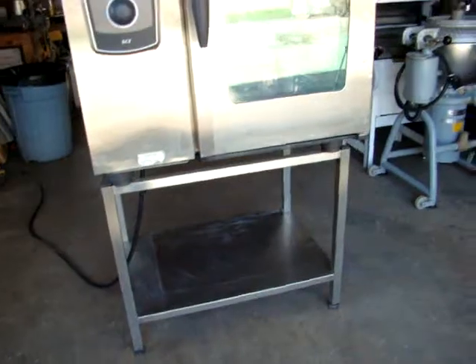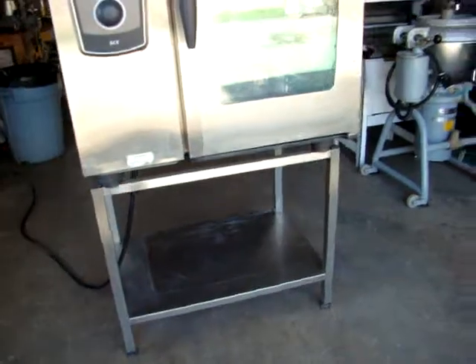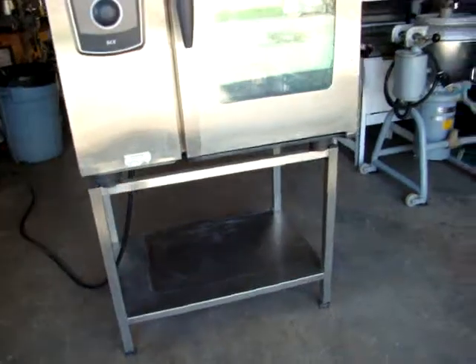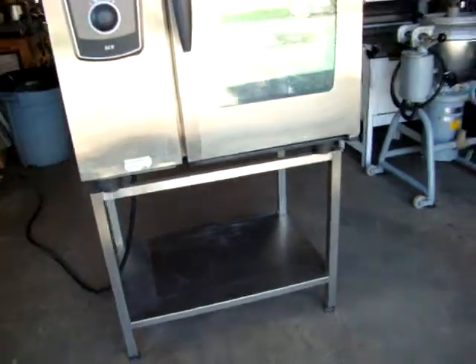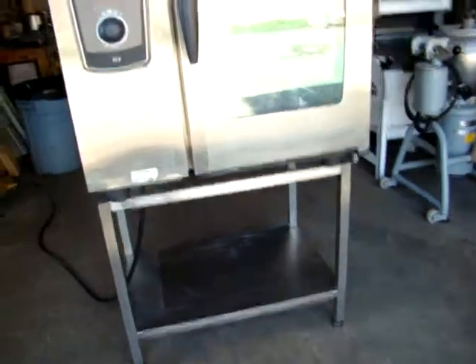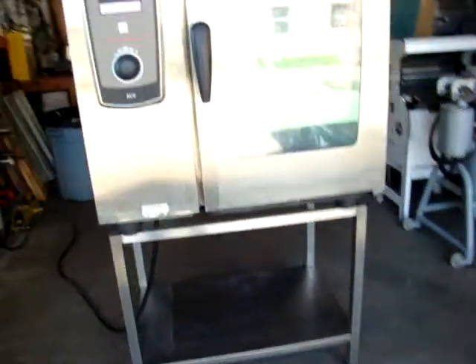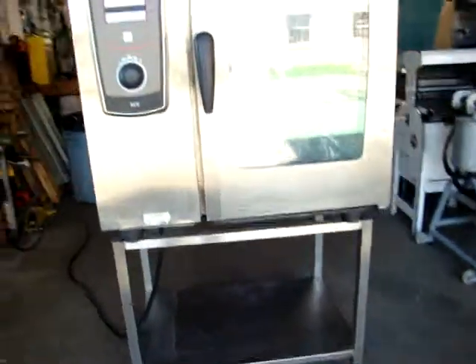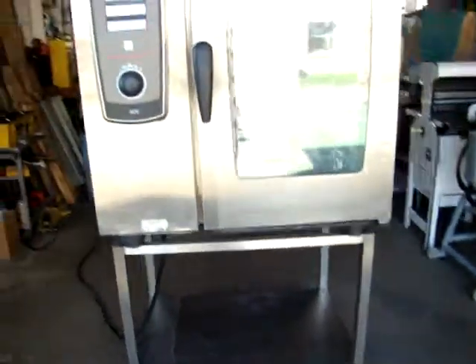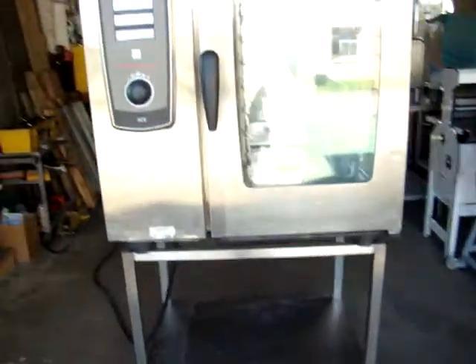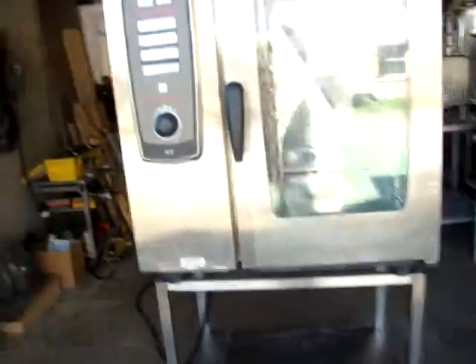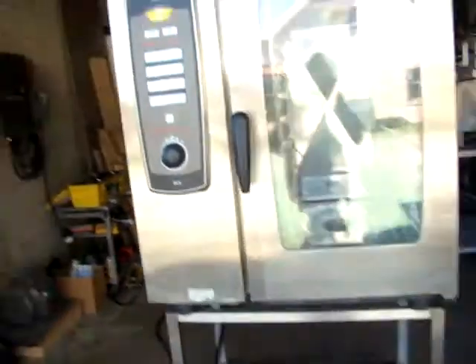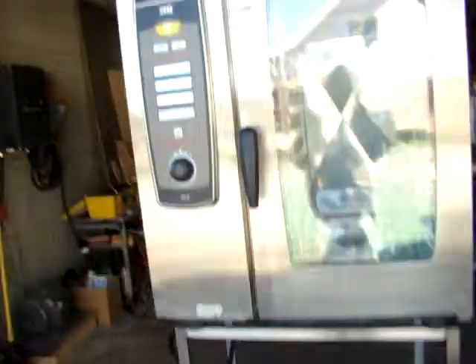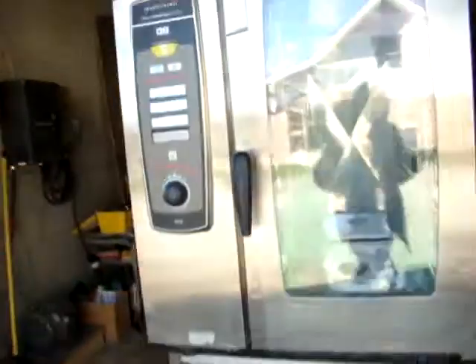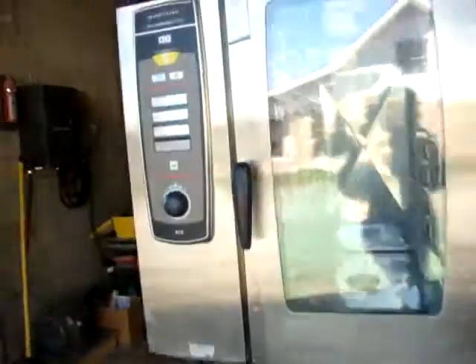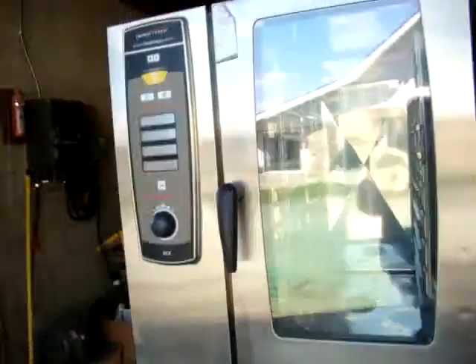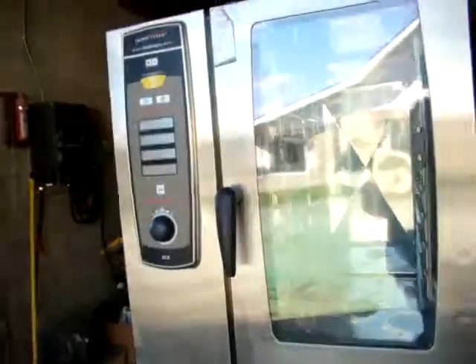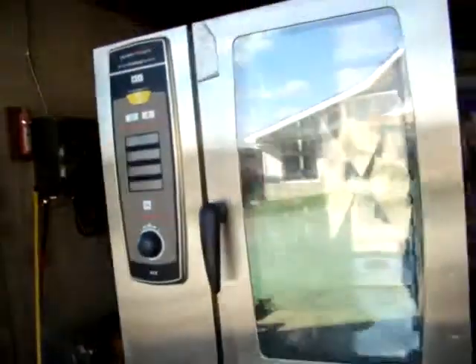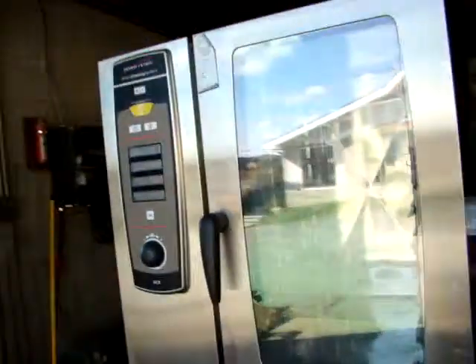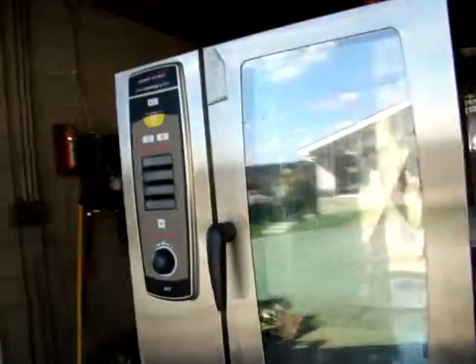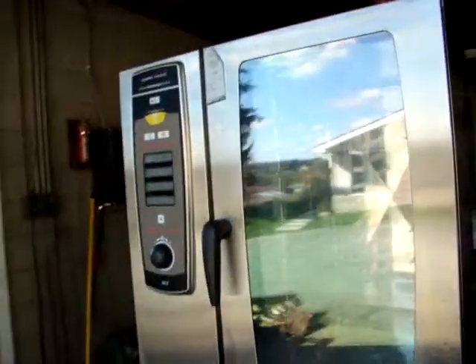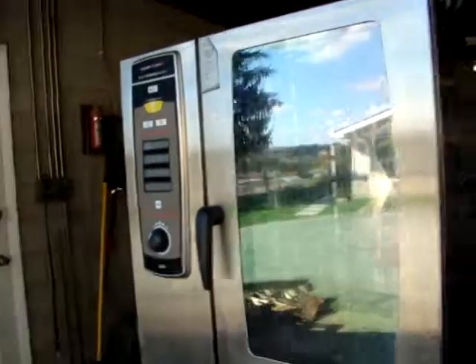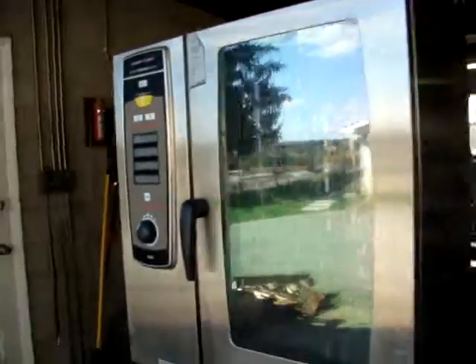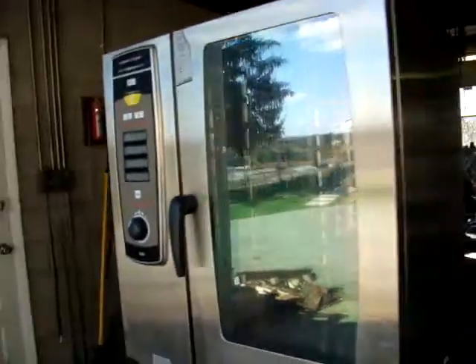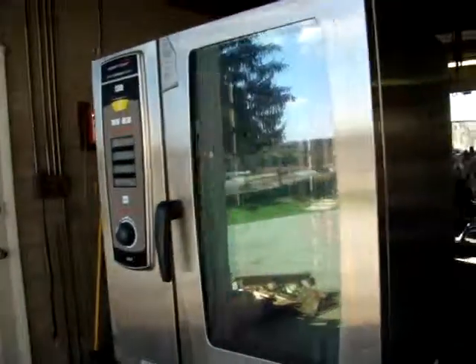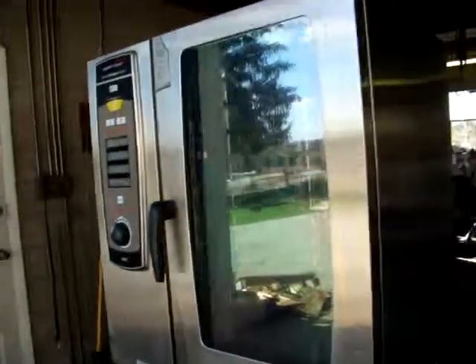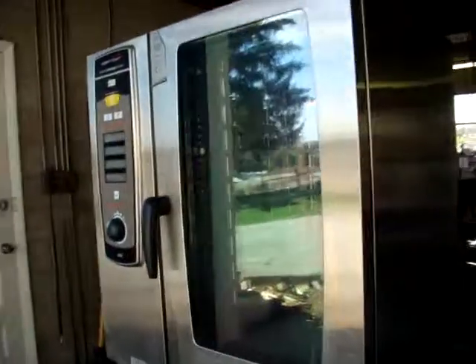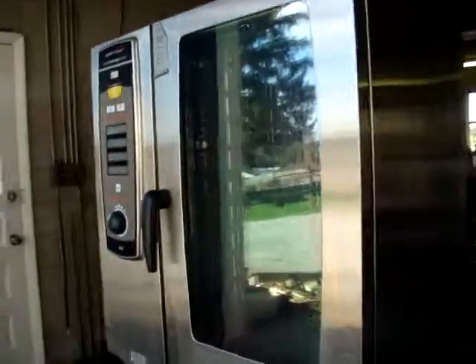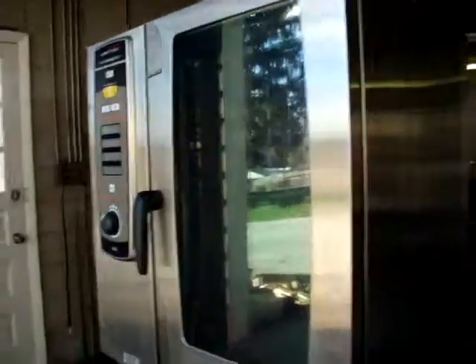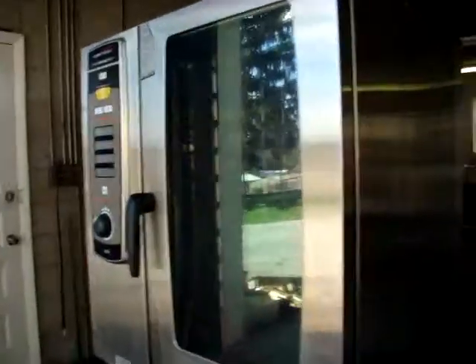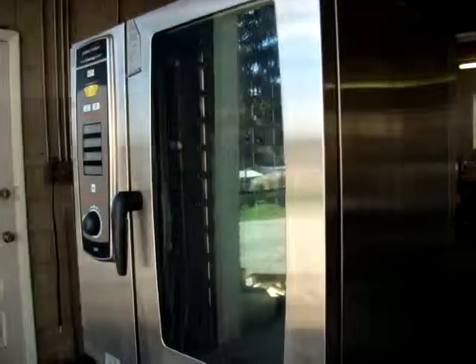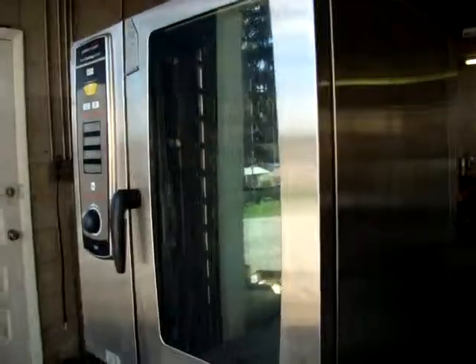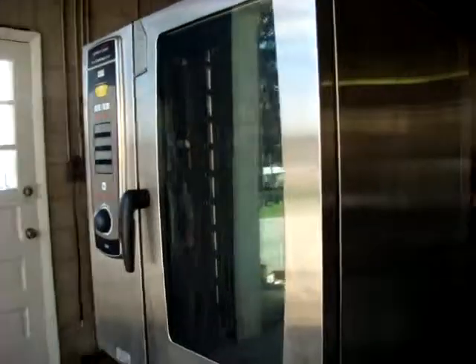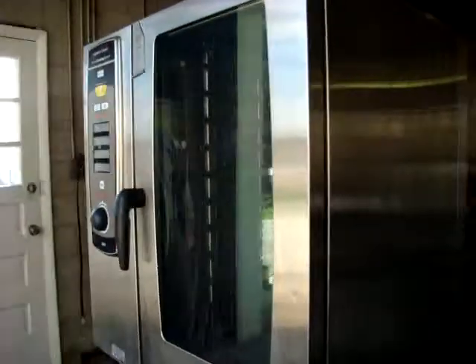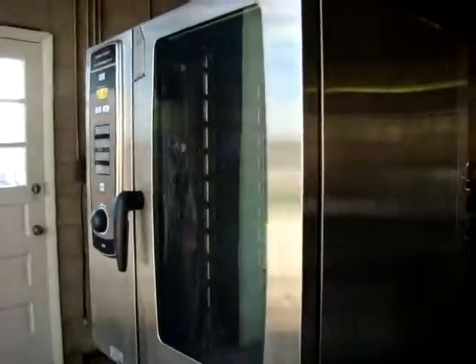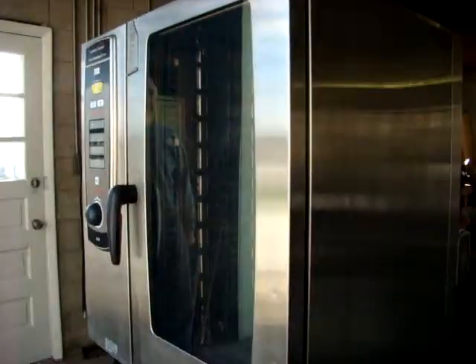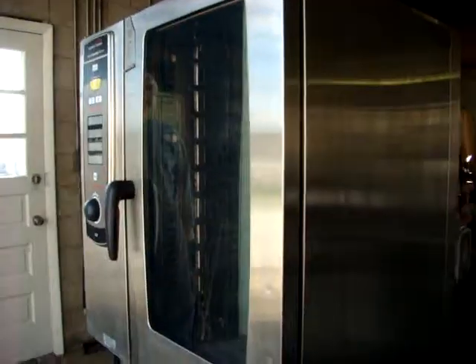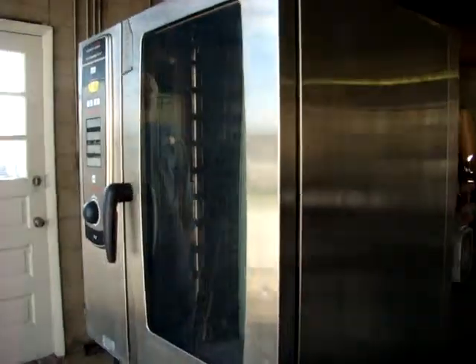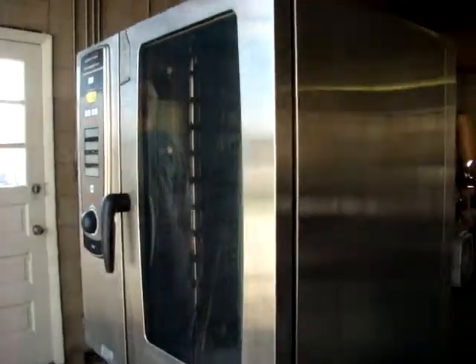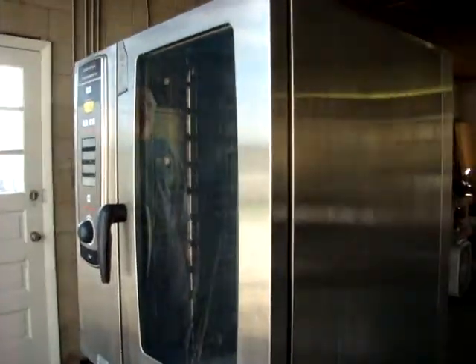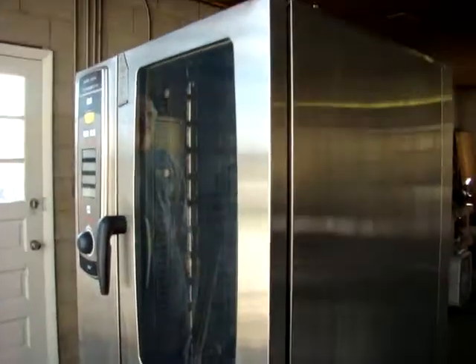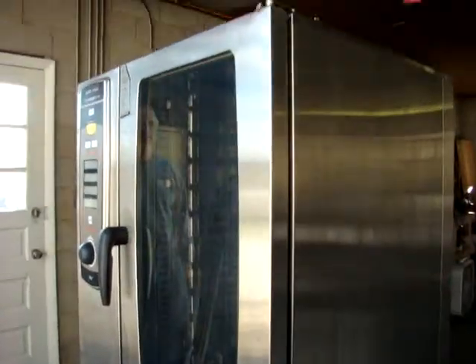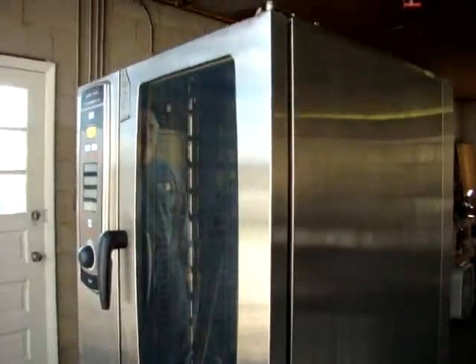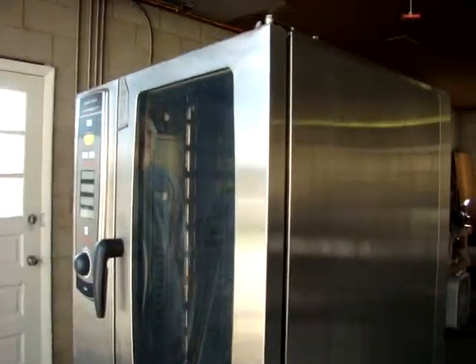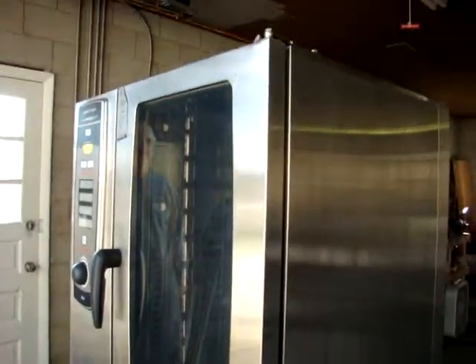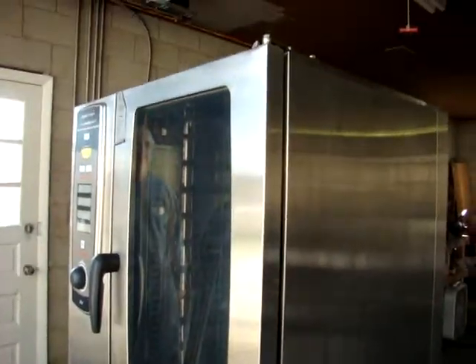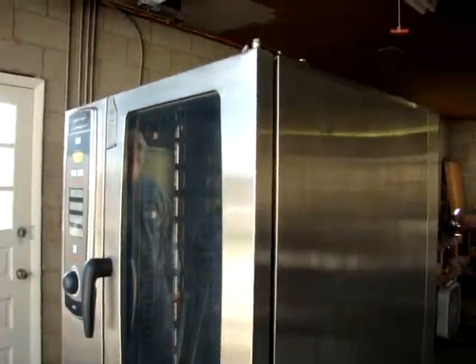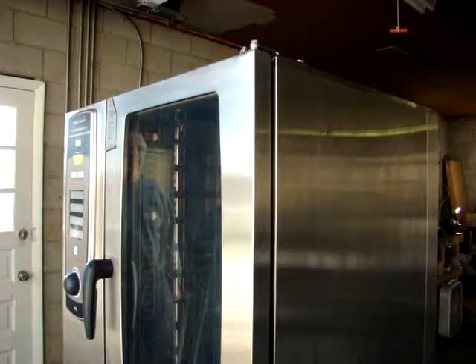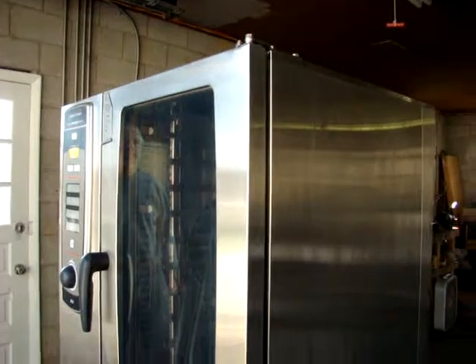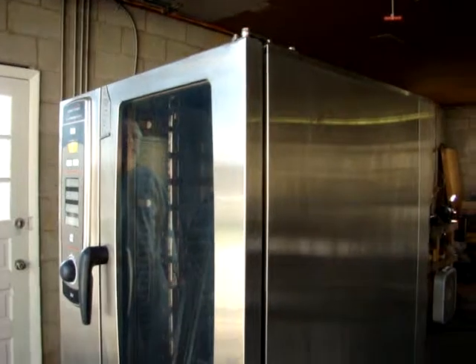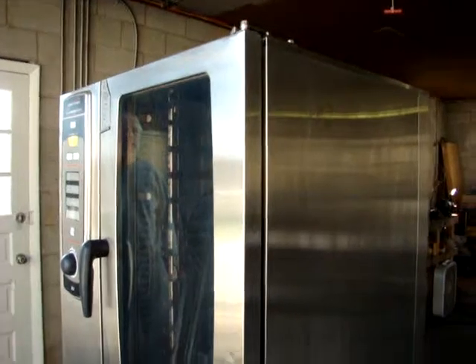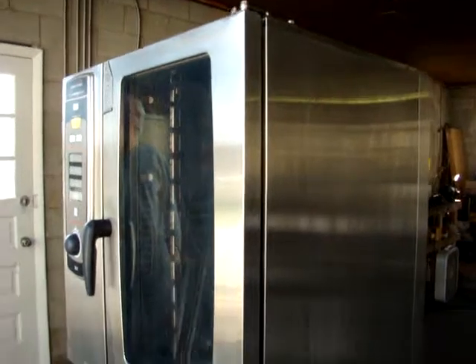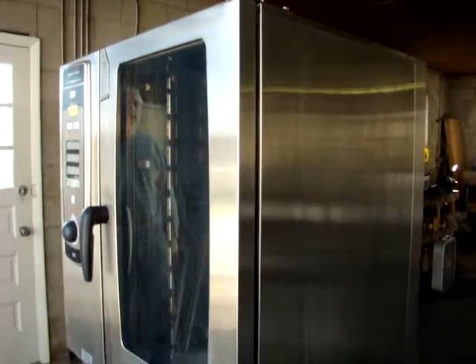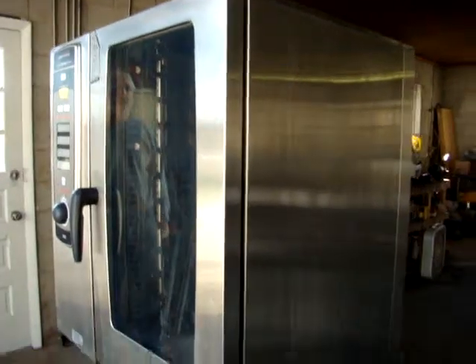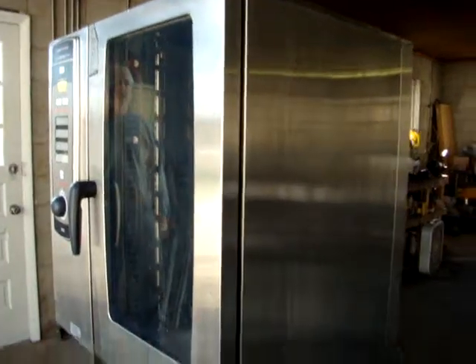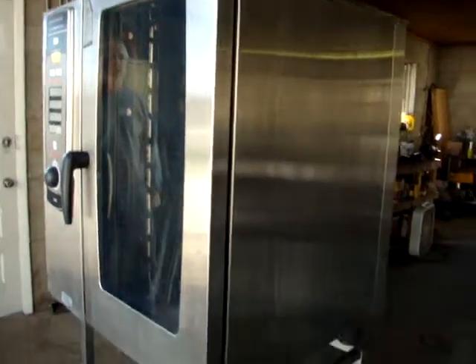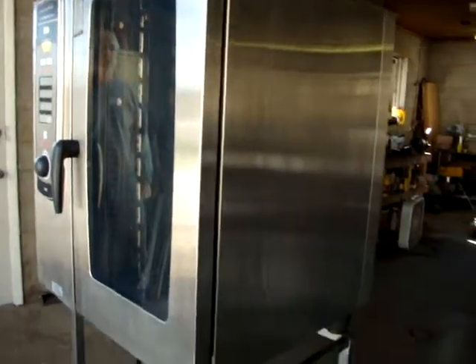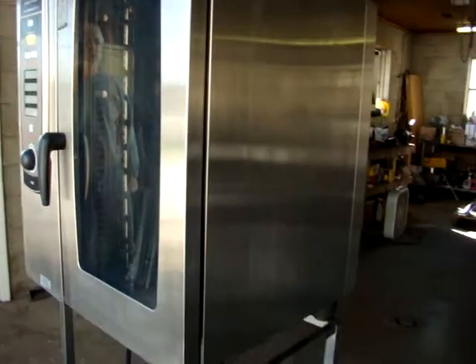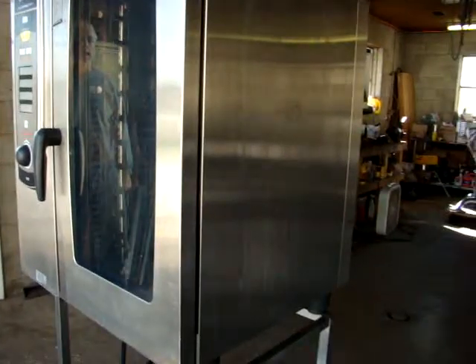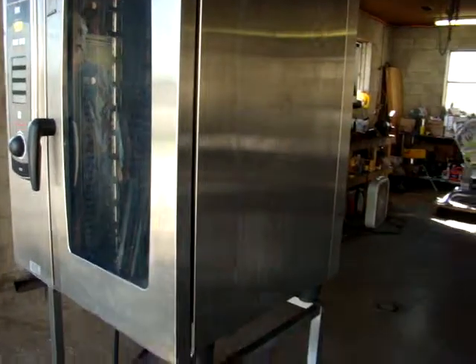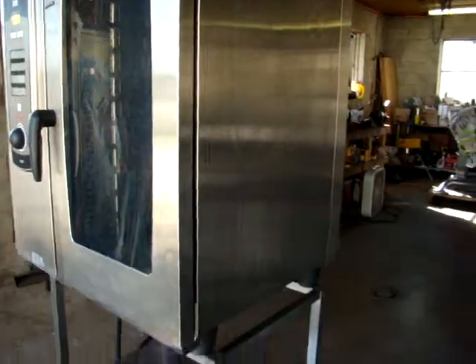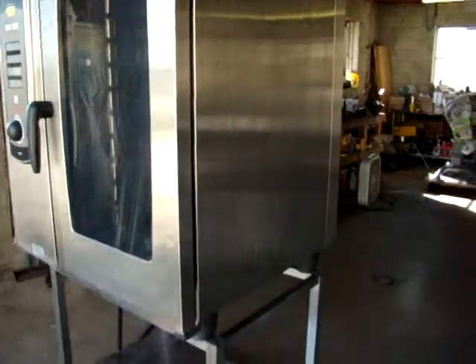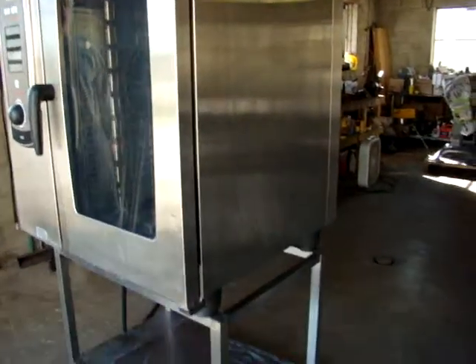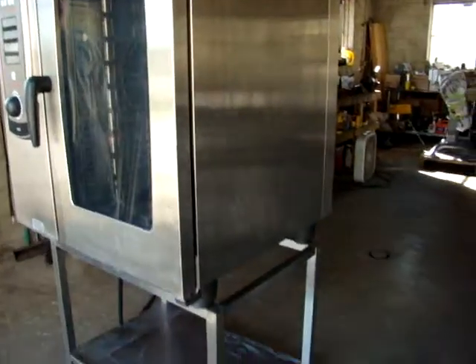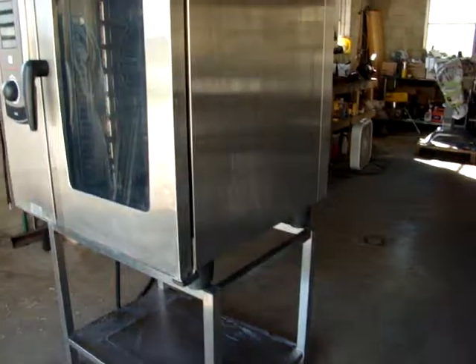Nice stable steel stand, clean door — we've cleaned it inside and out.